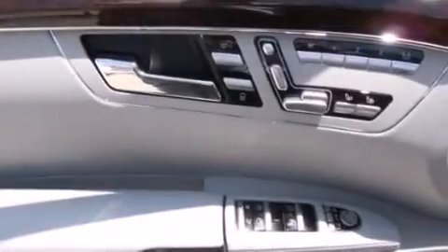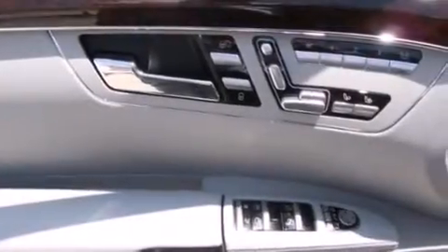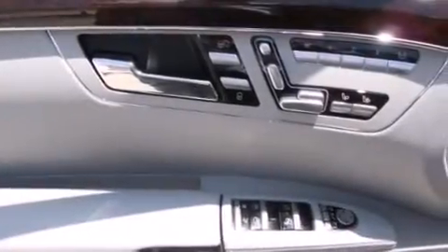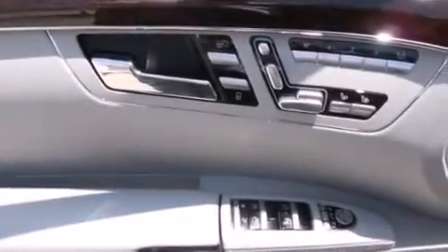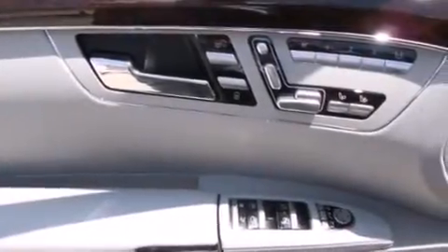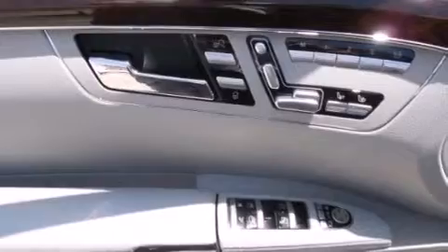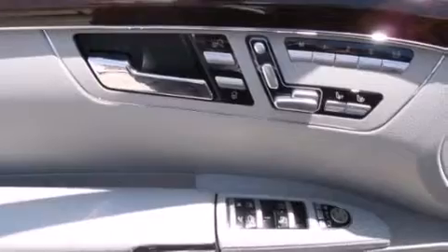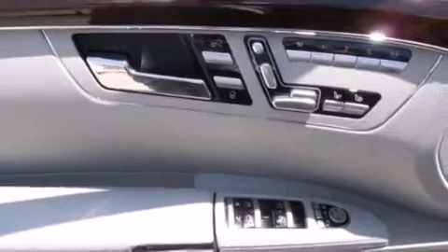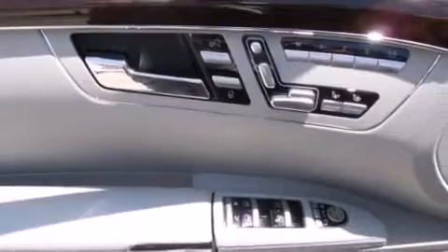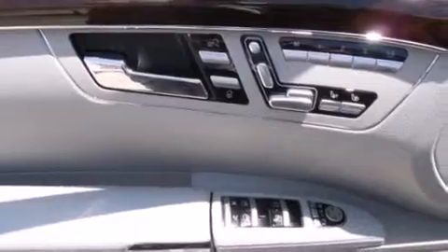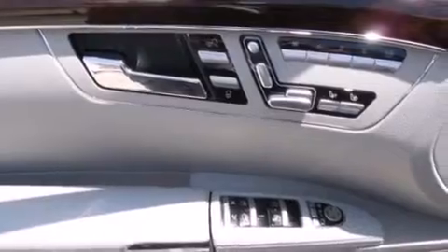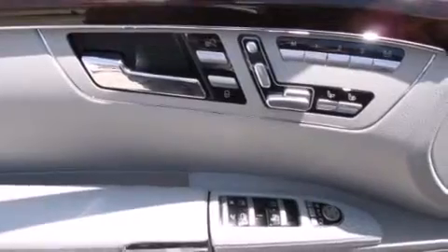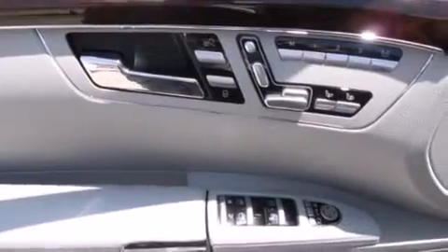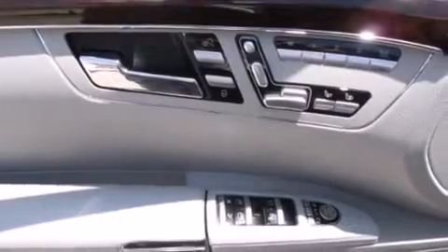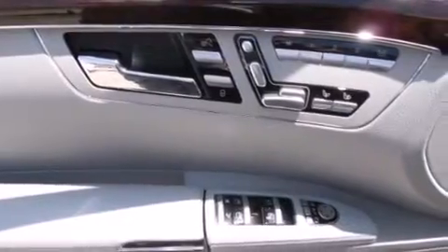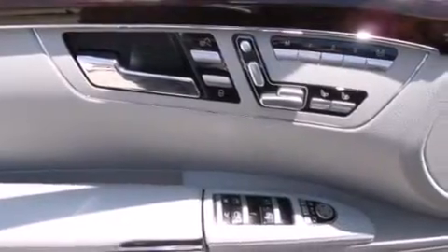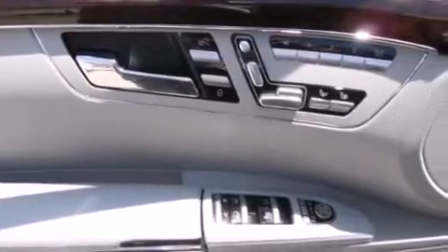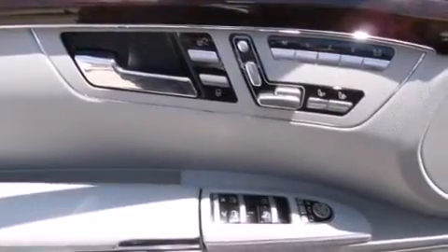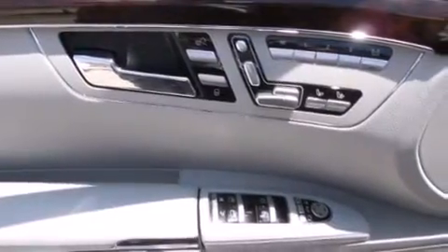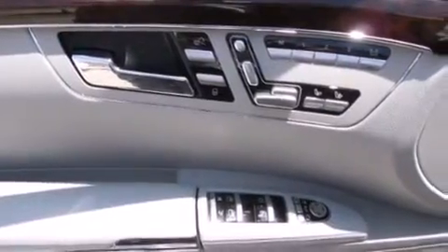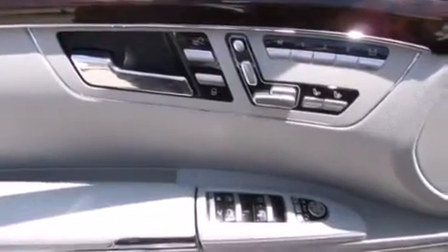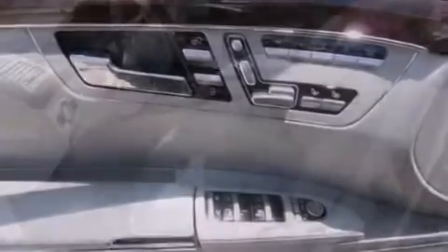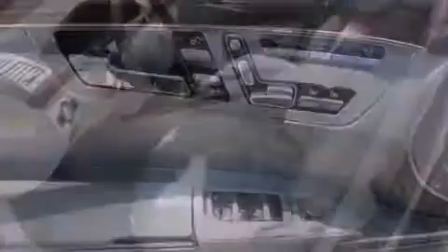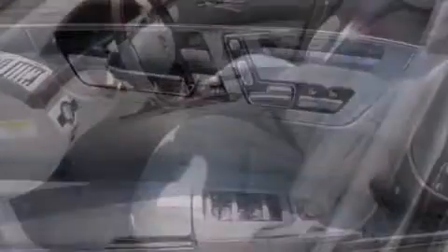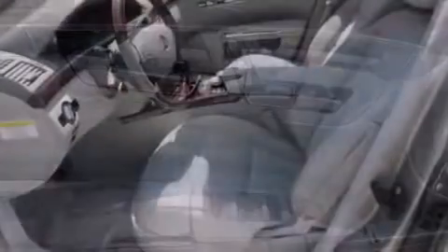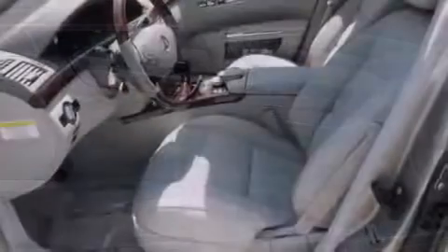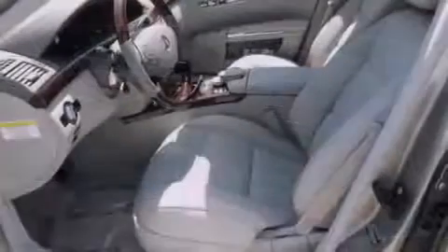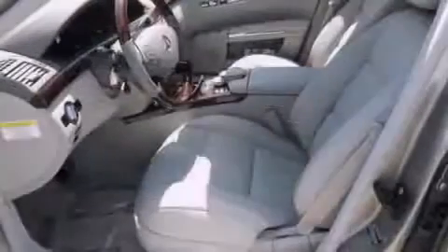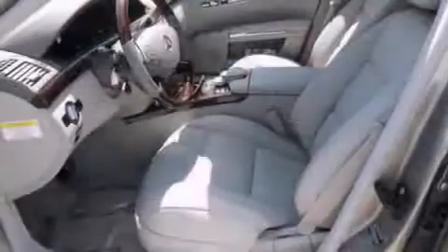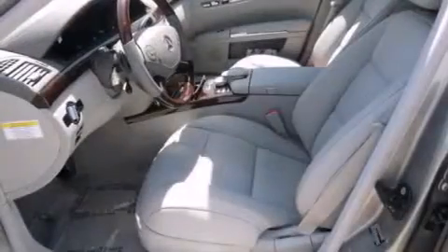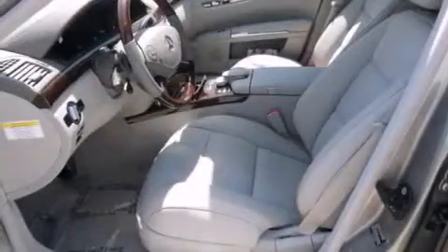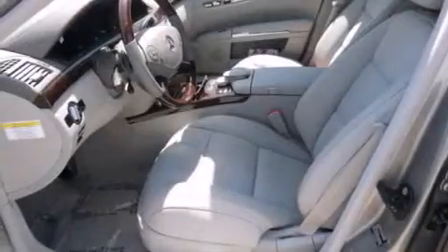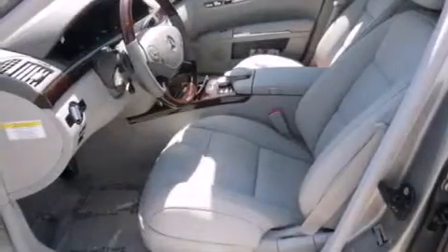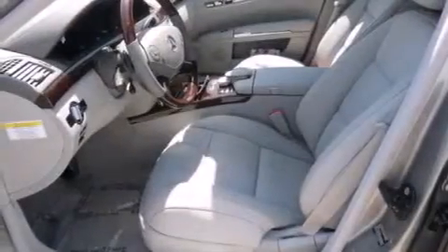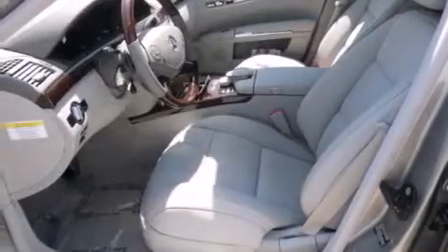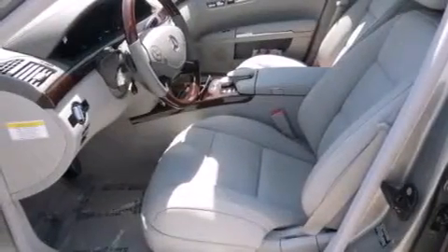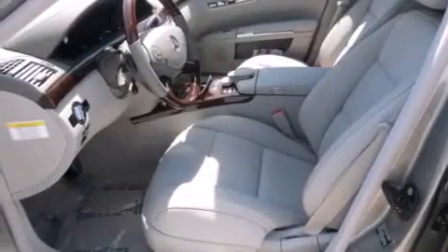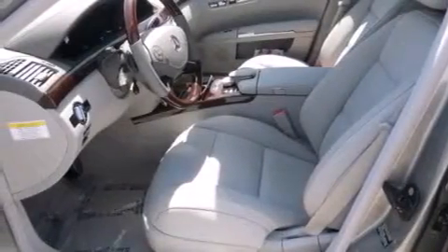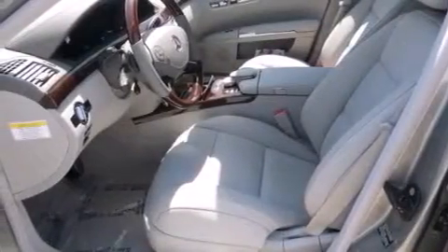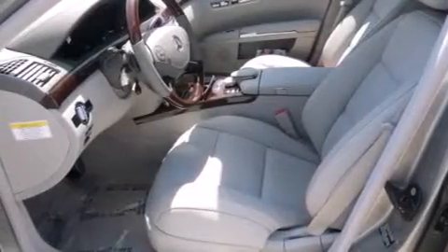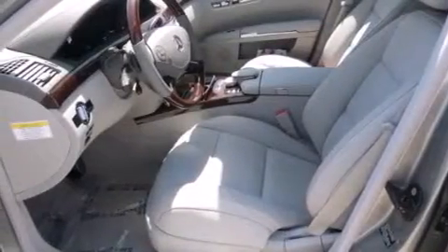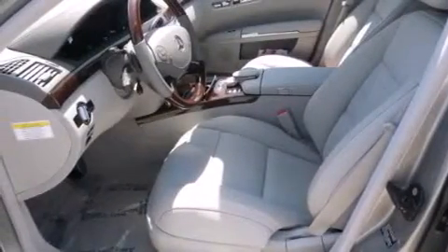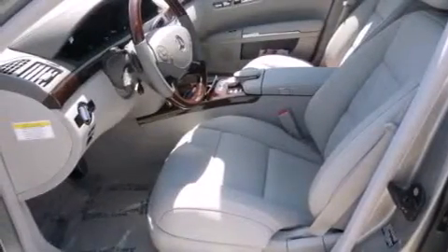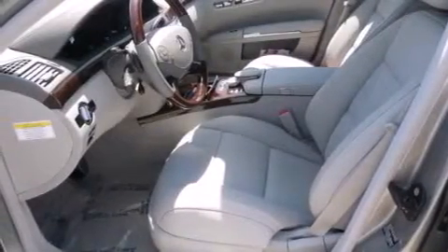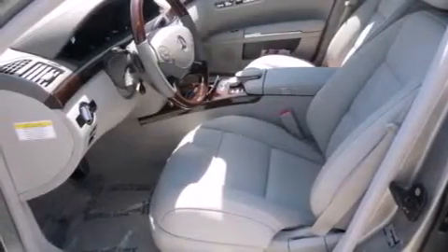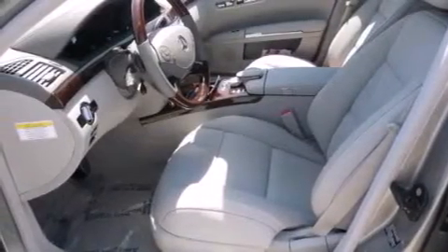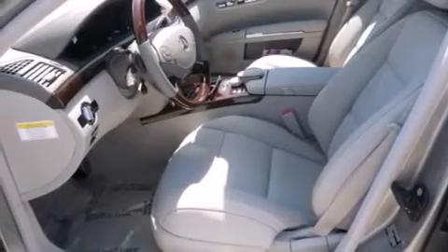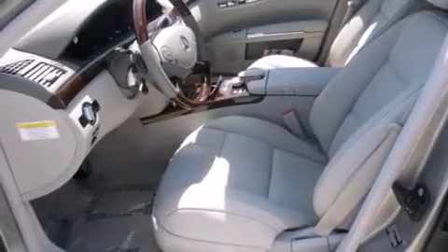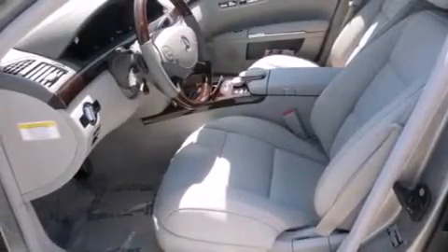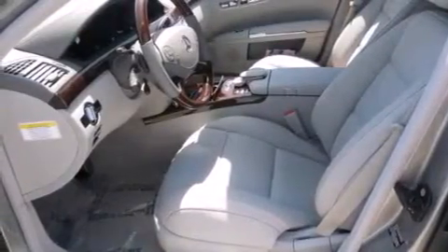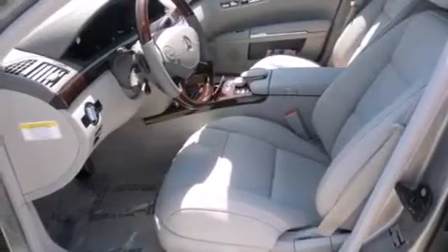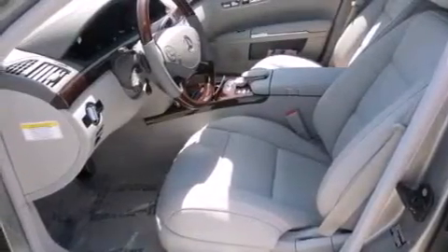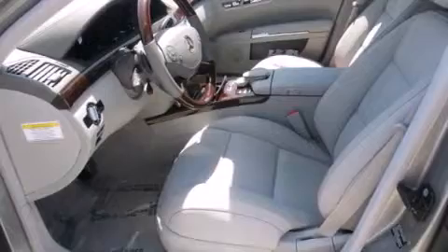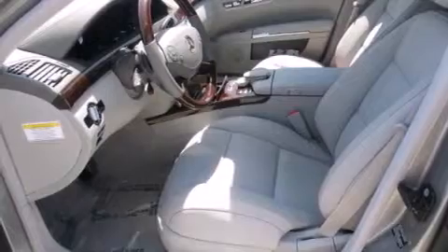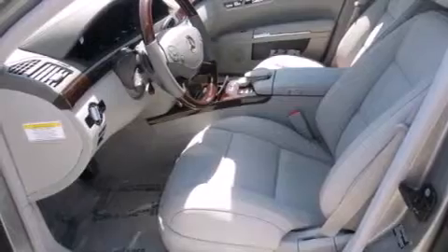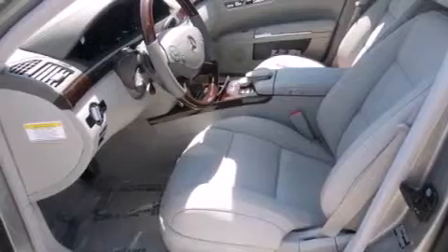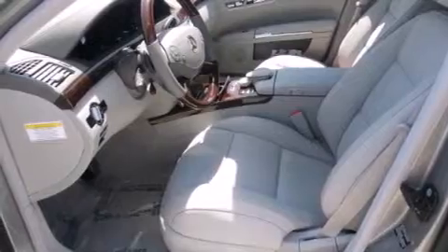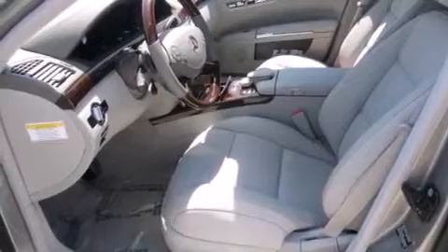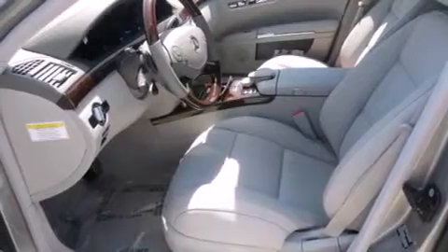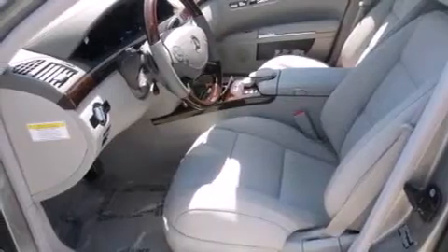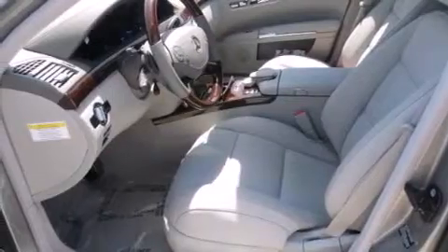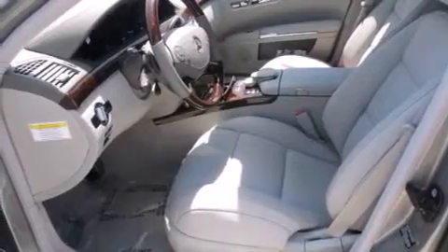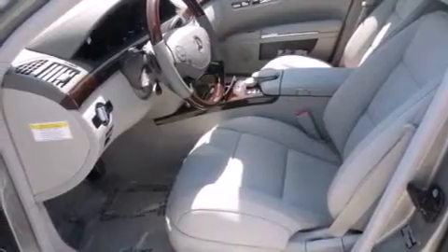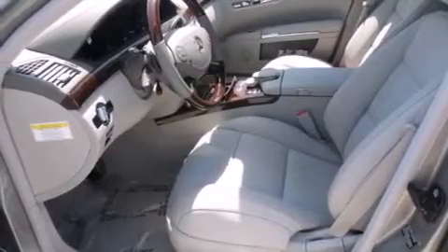Additional highlights include blind spot assist, power rear-side window sunshades, the Sport Package, and Lane Keeping Assist.